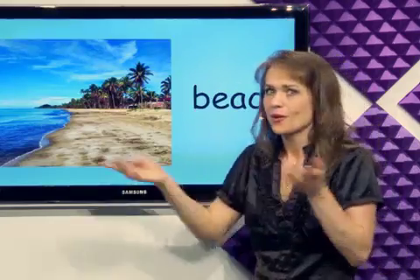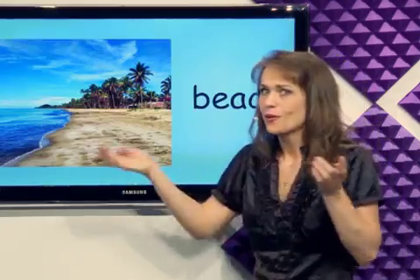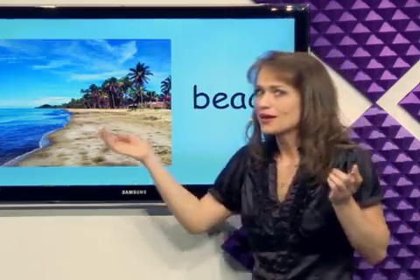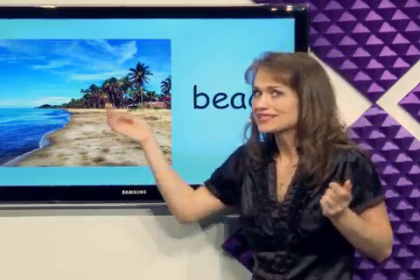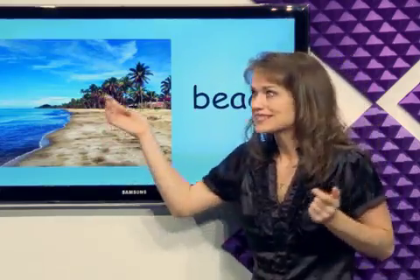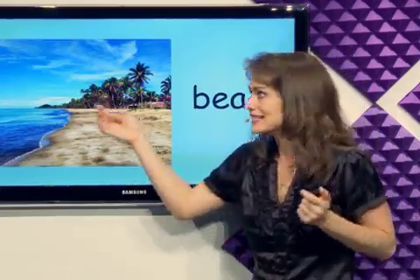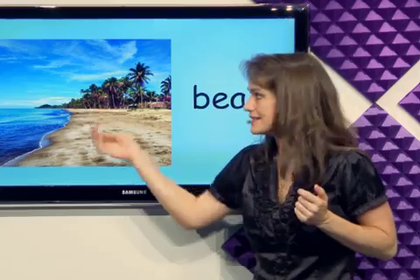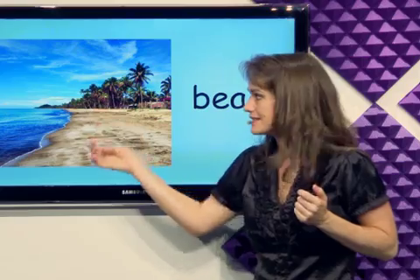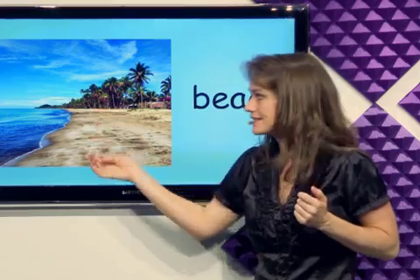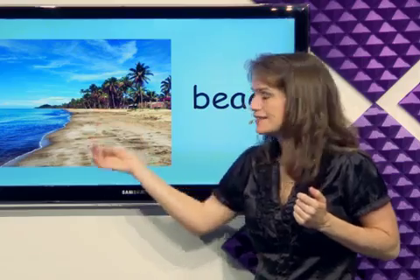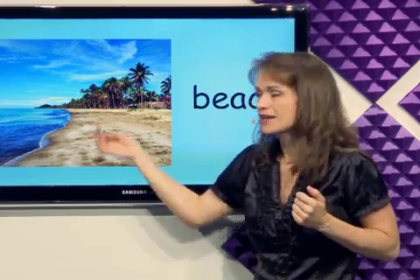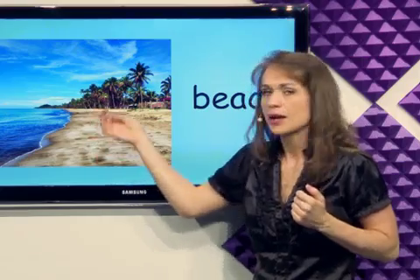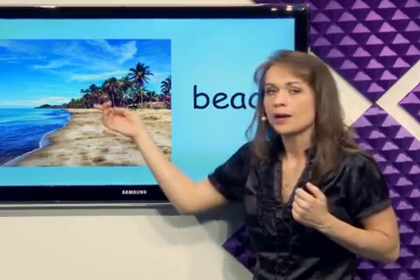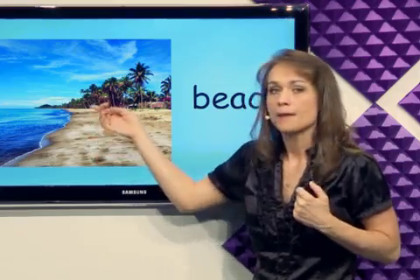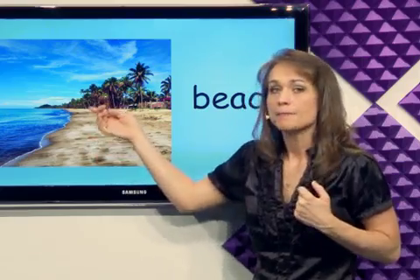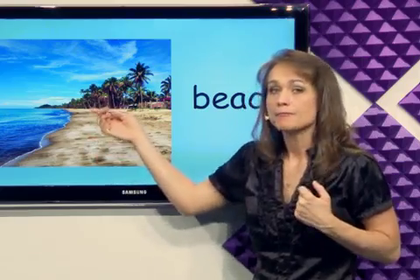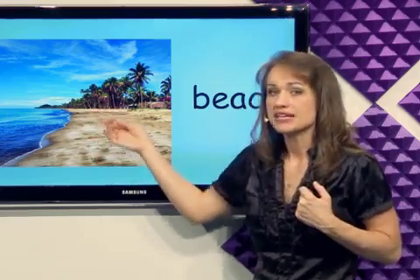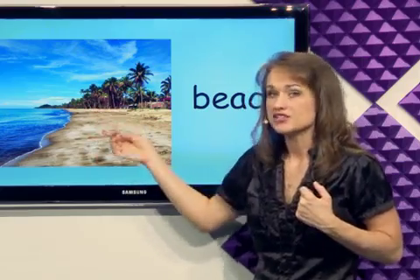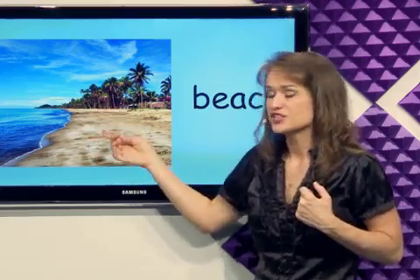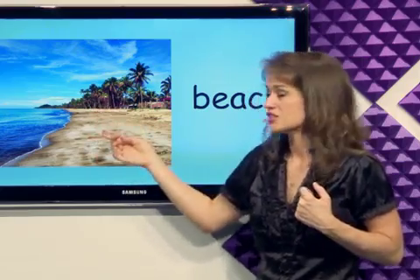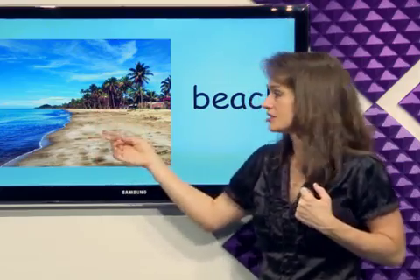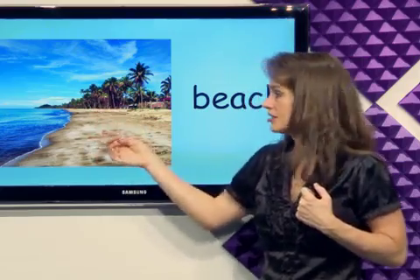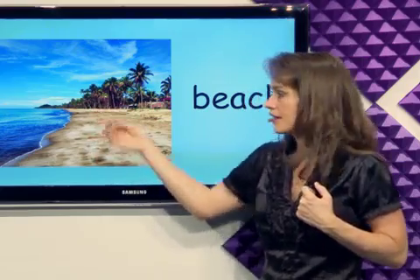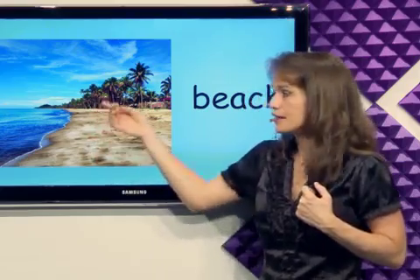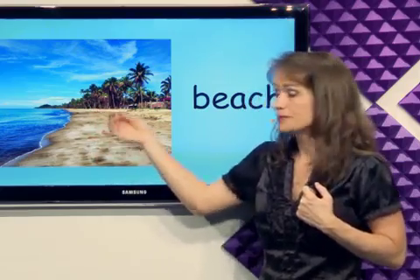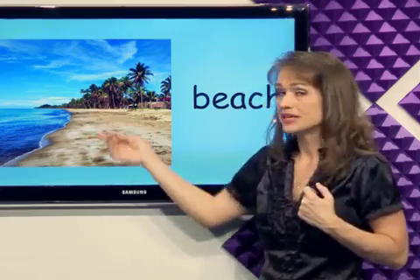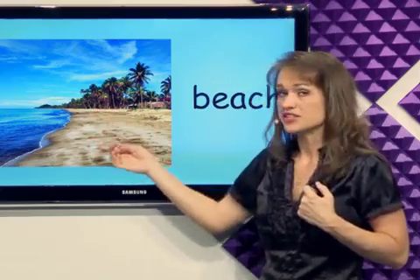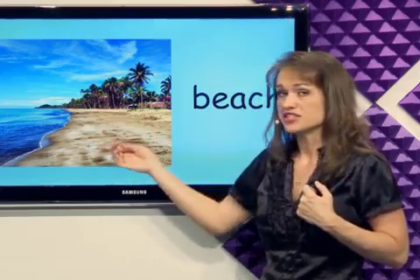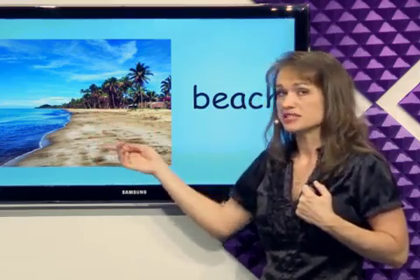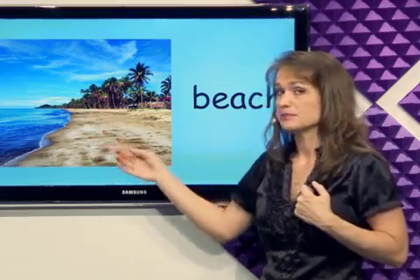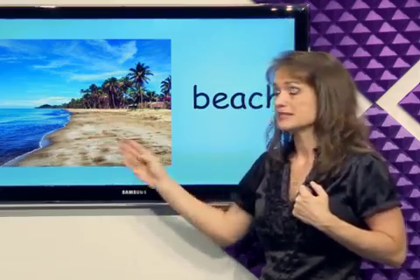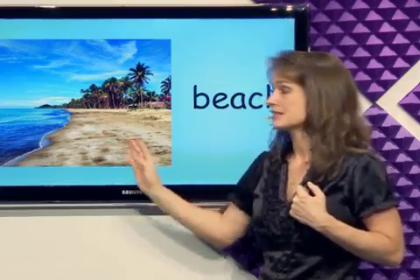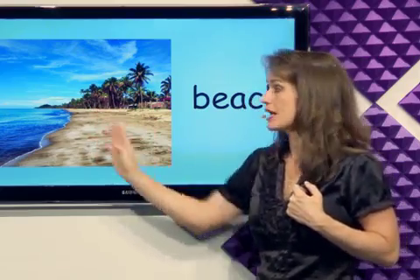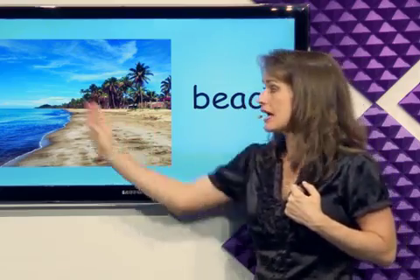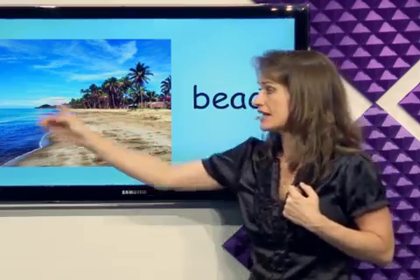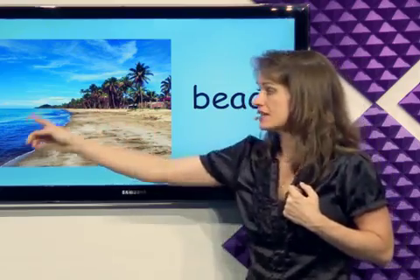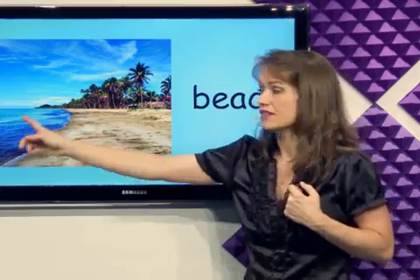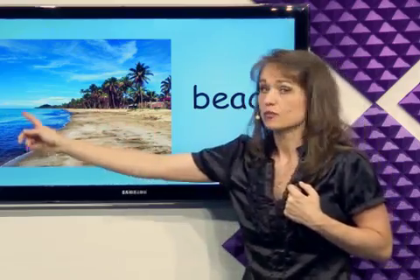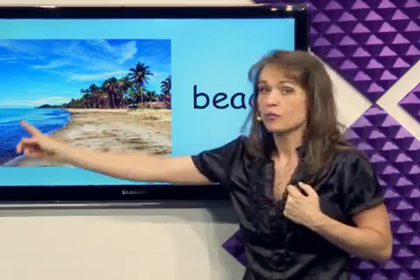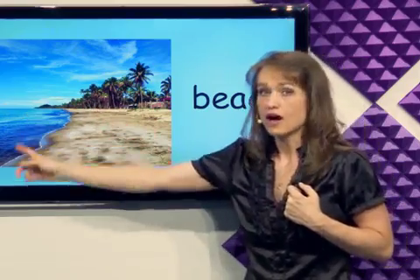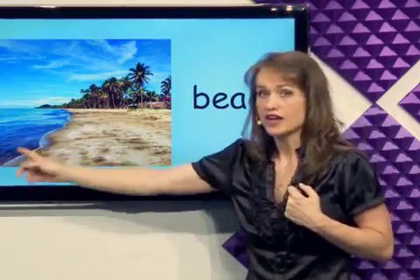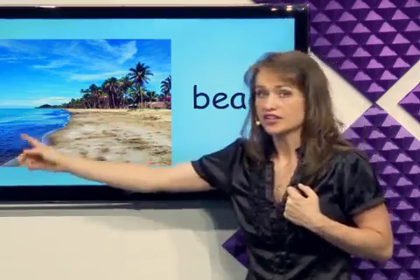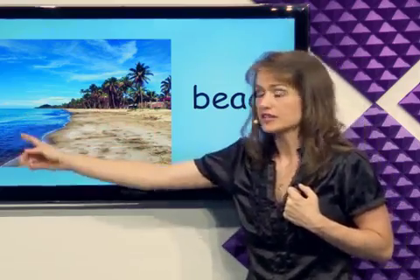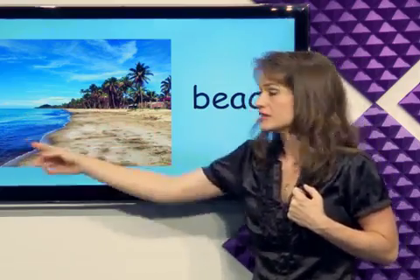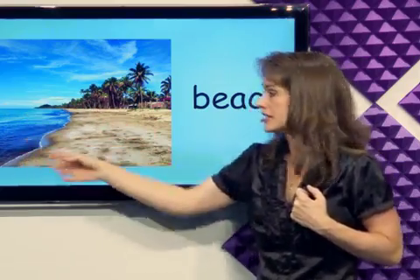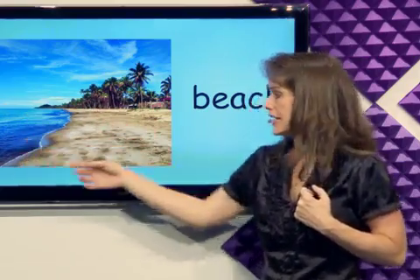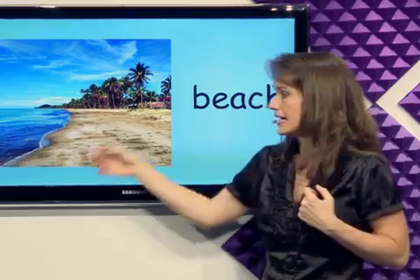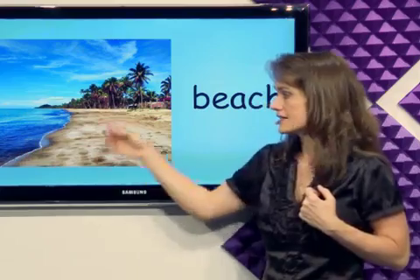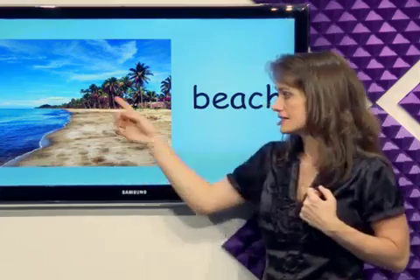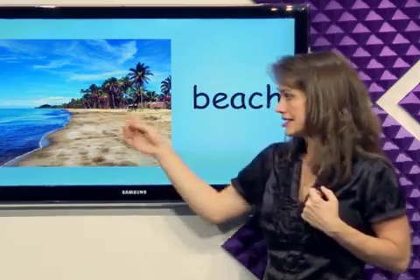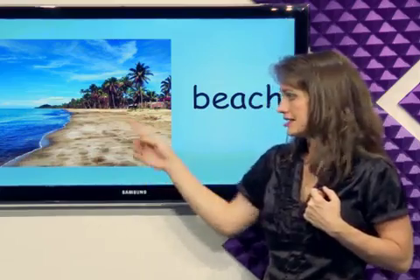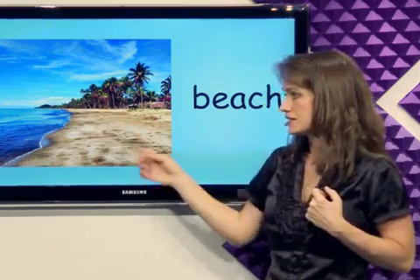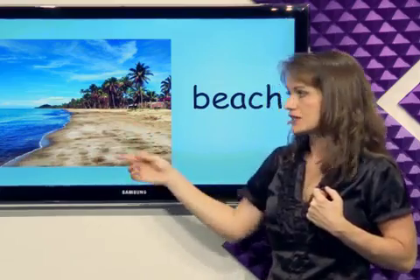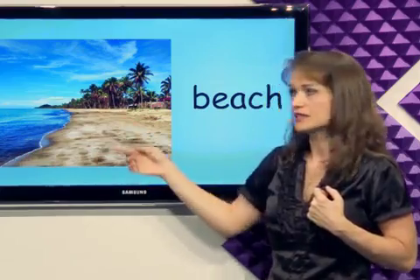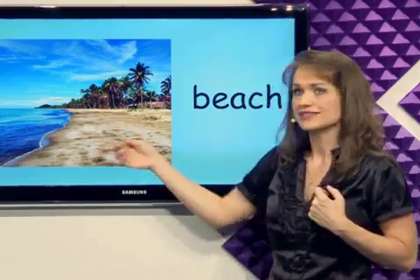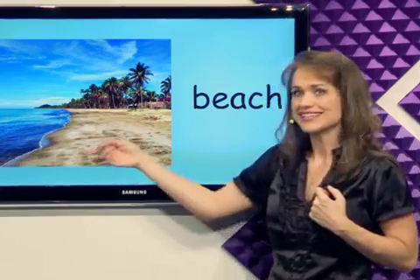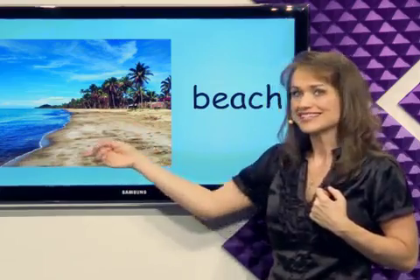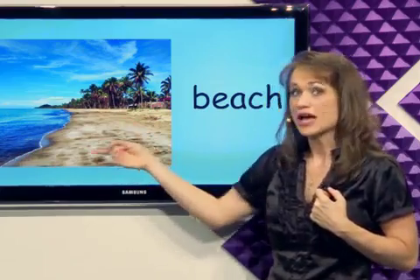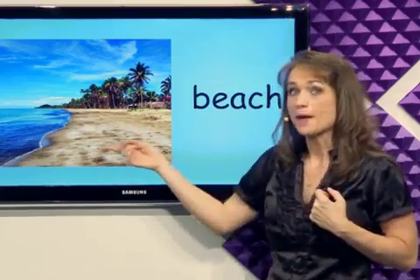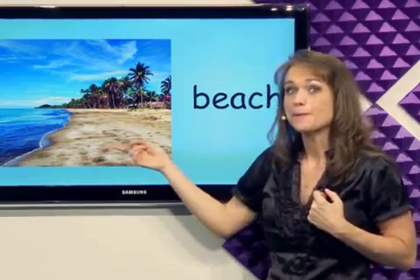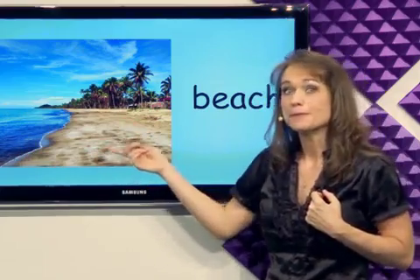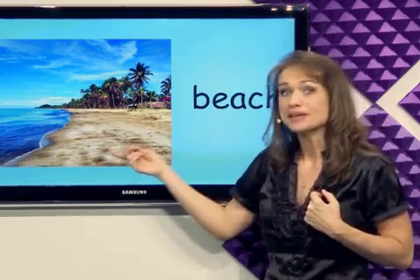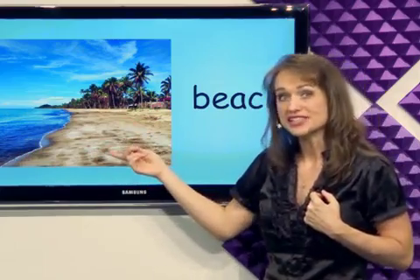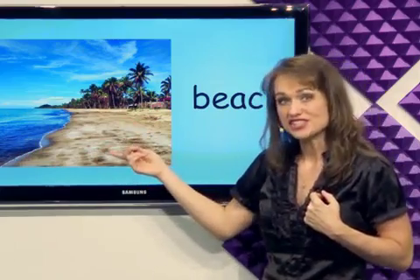What's this? Beach. The beach is beside the water and has sand on it. It's a beach.